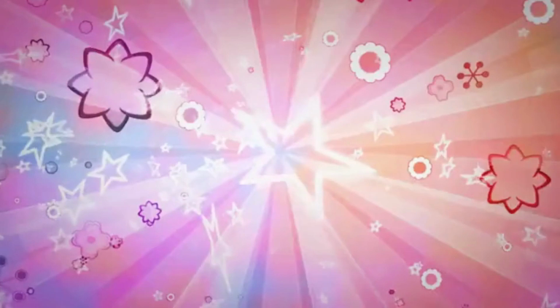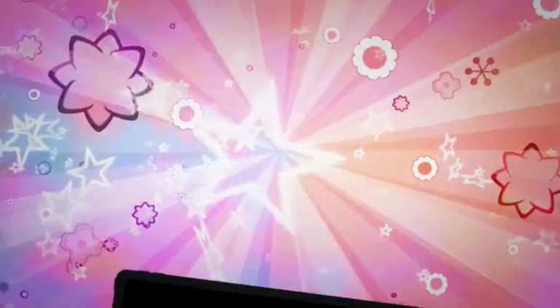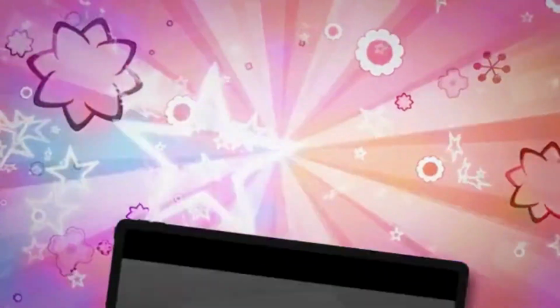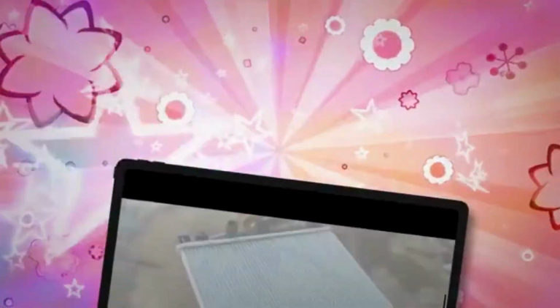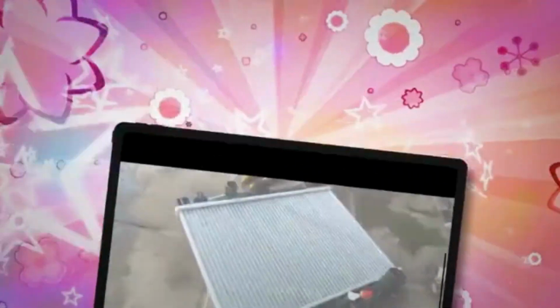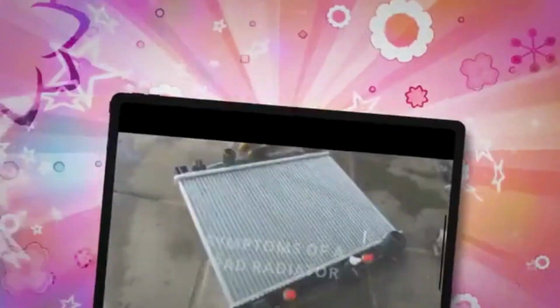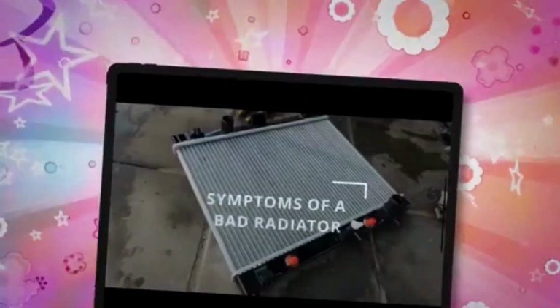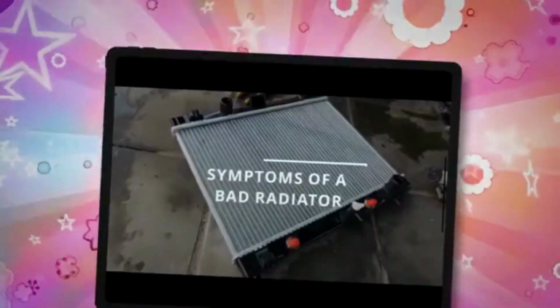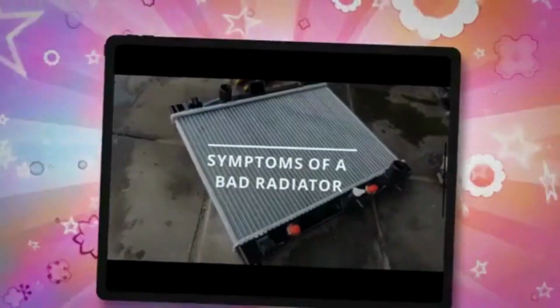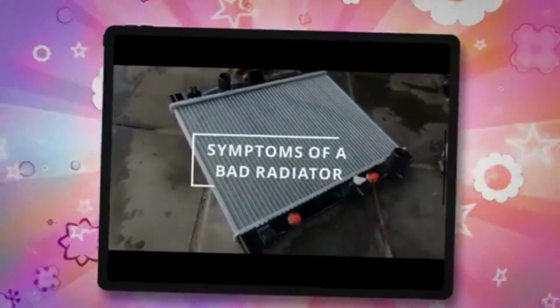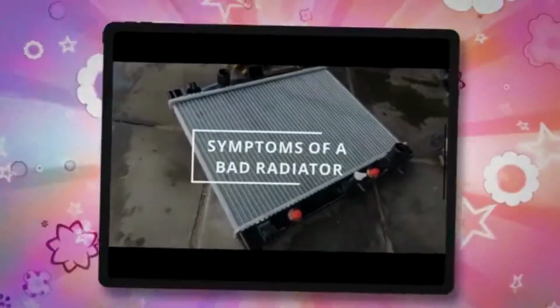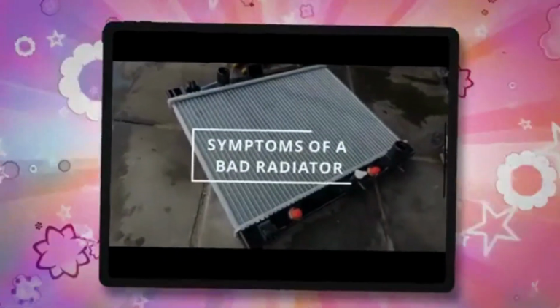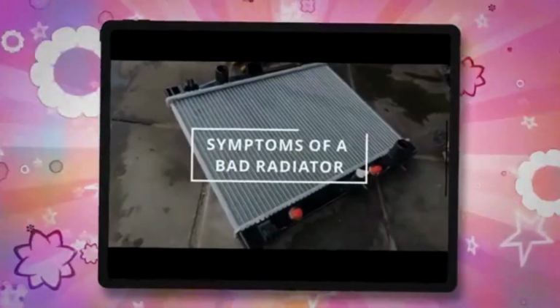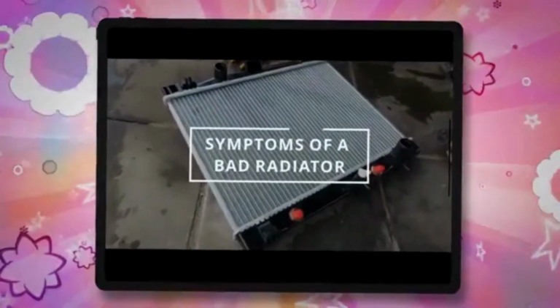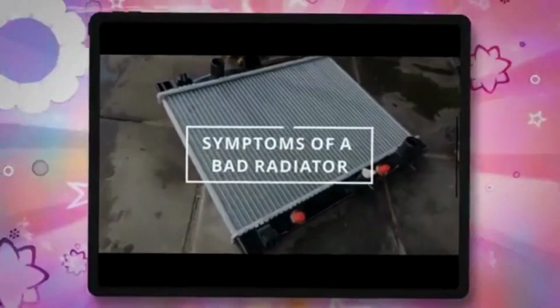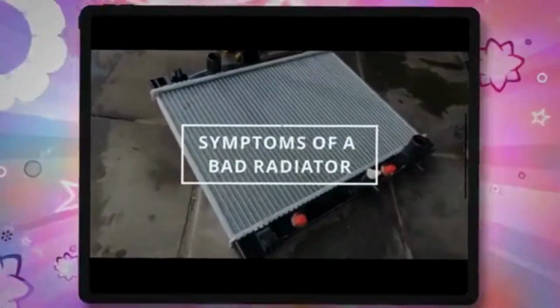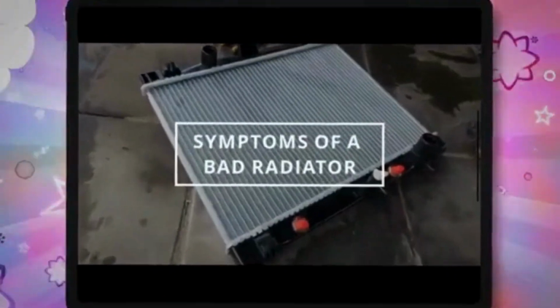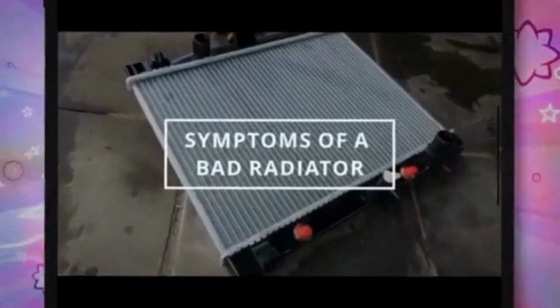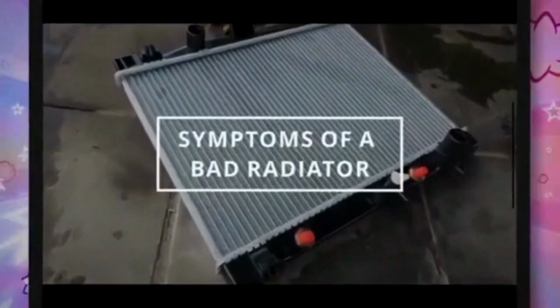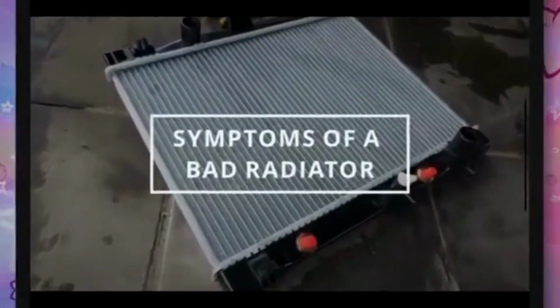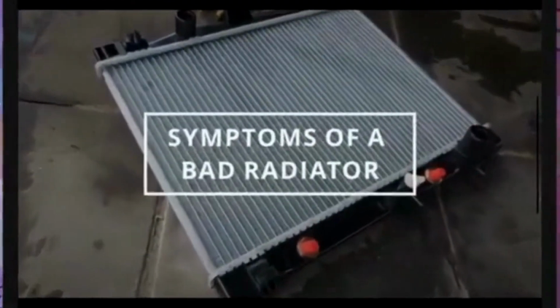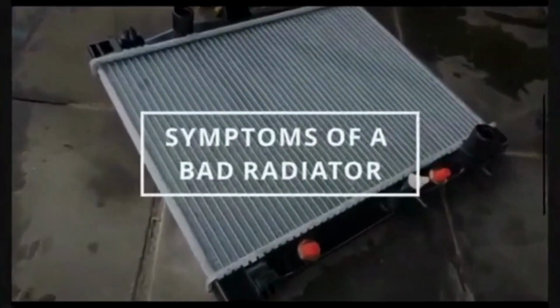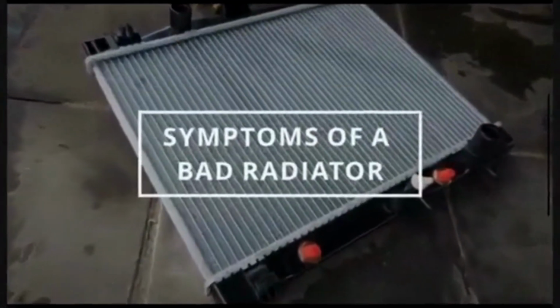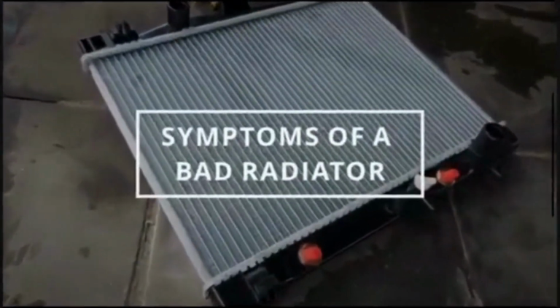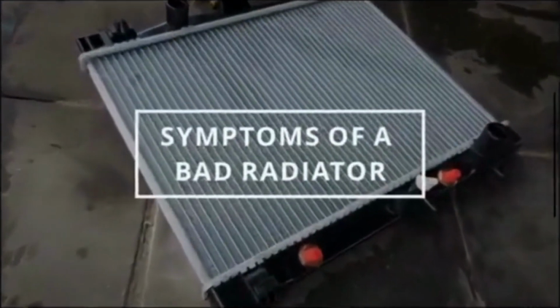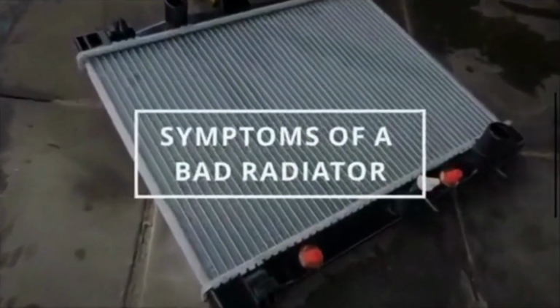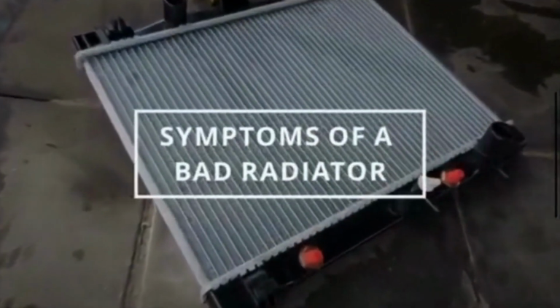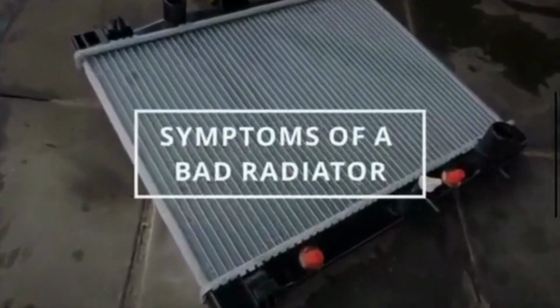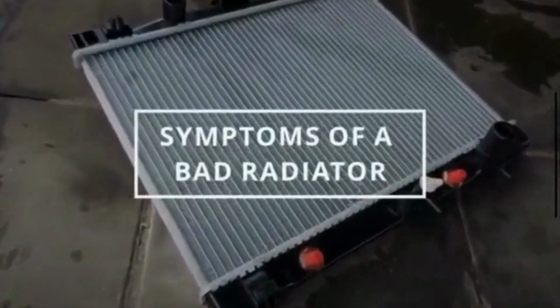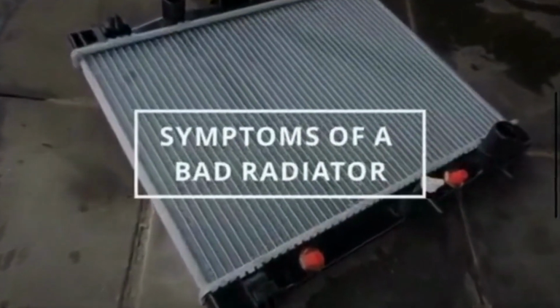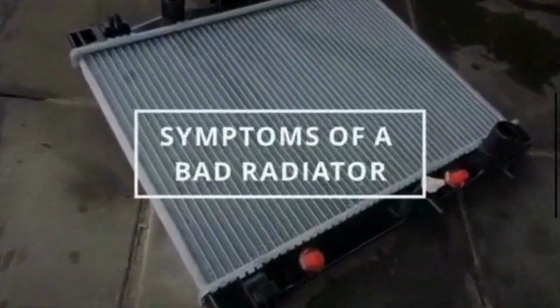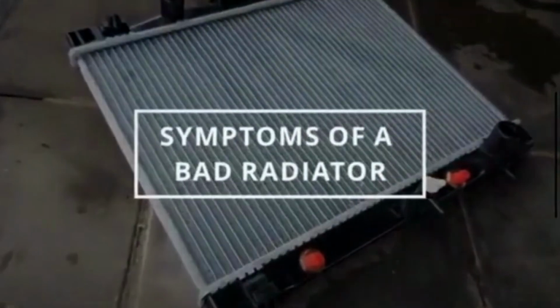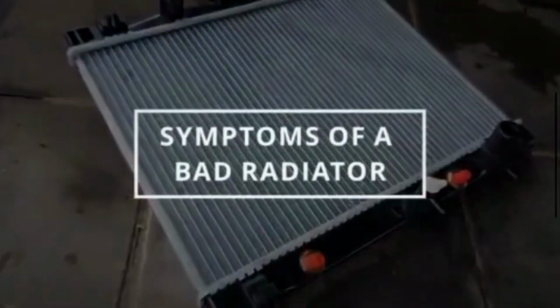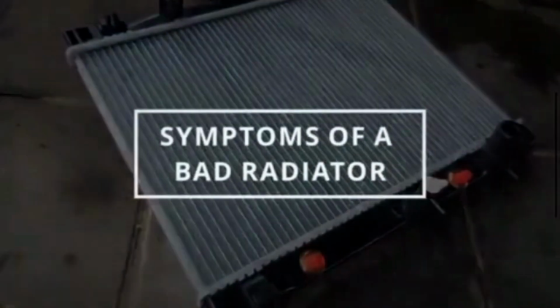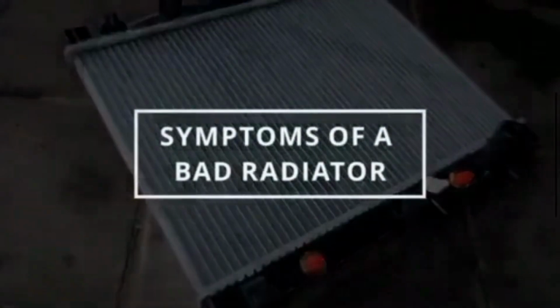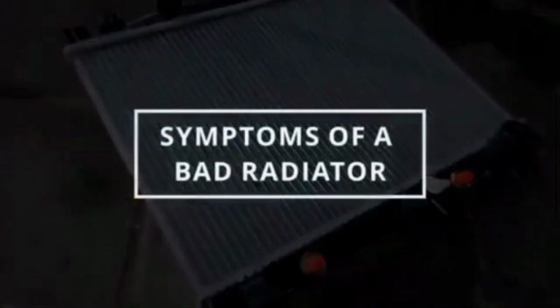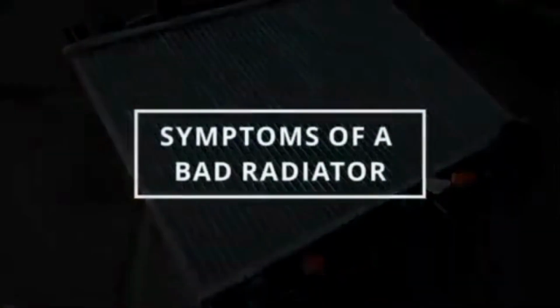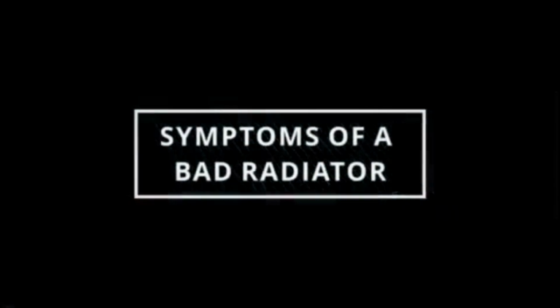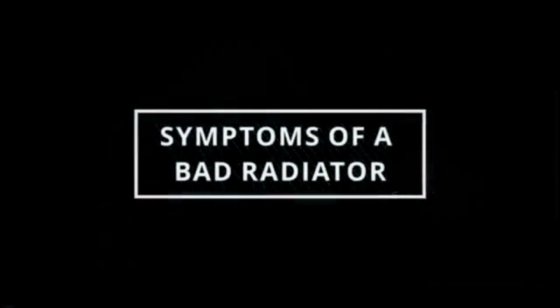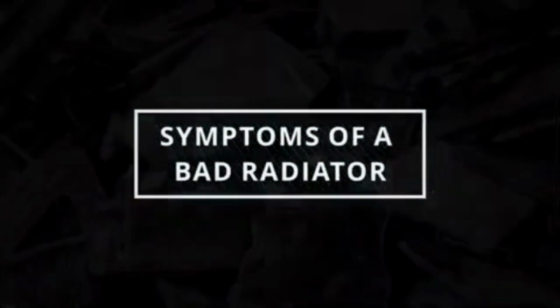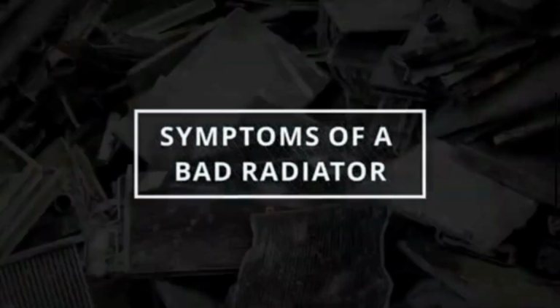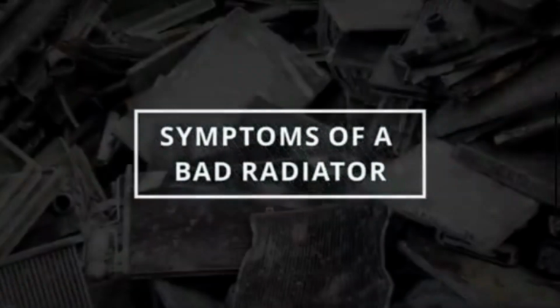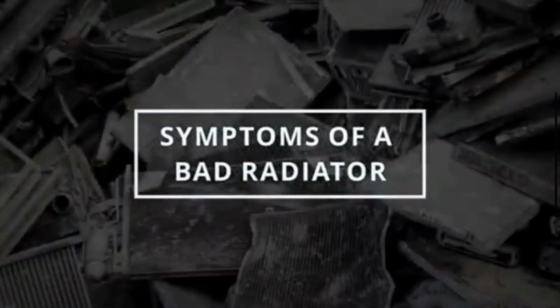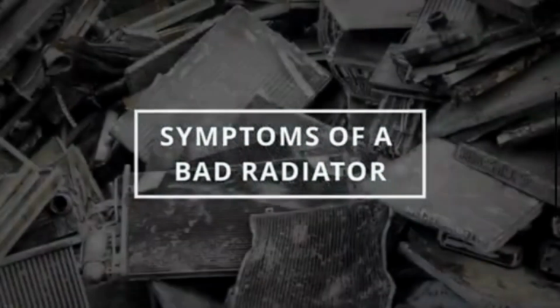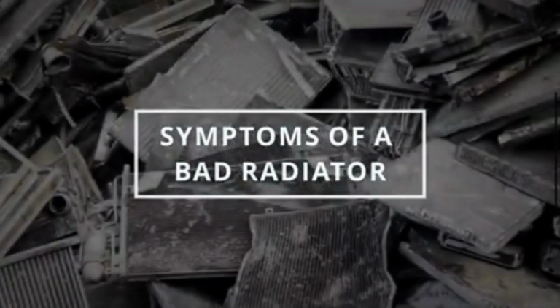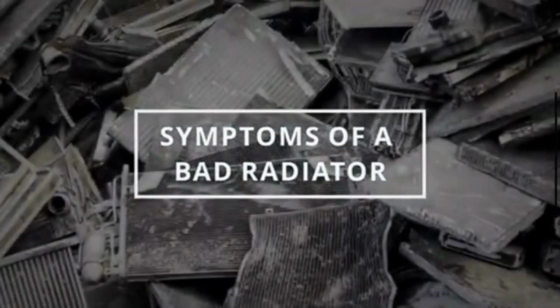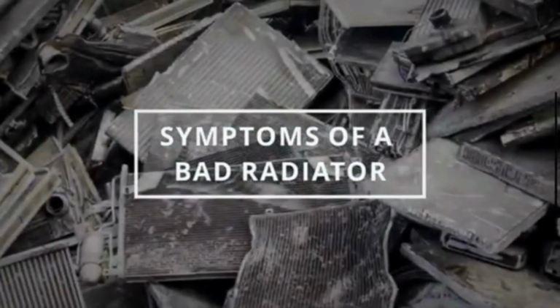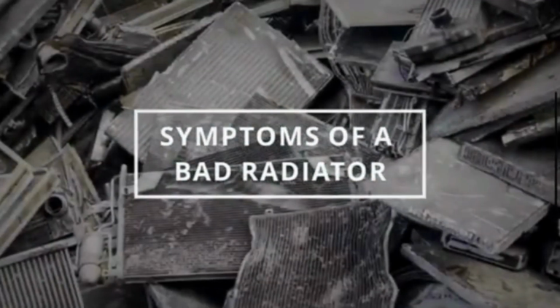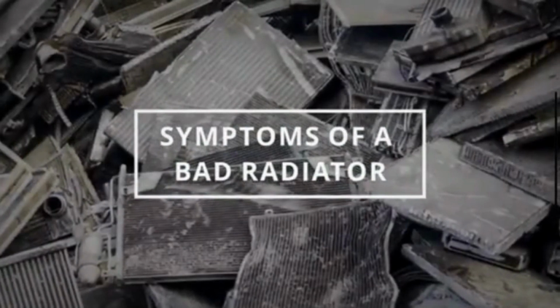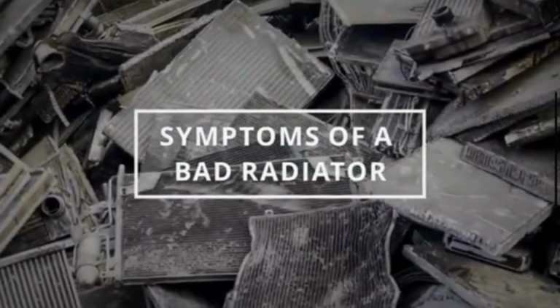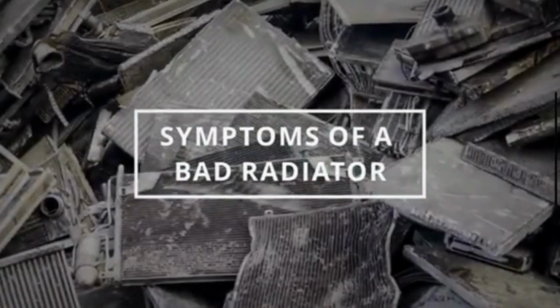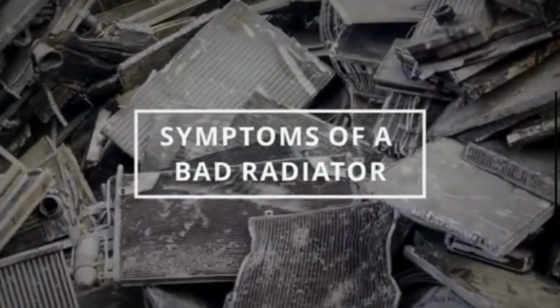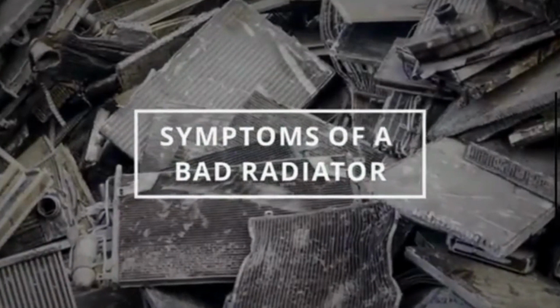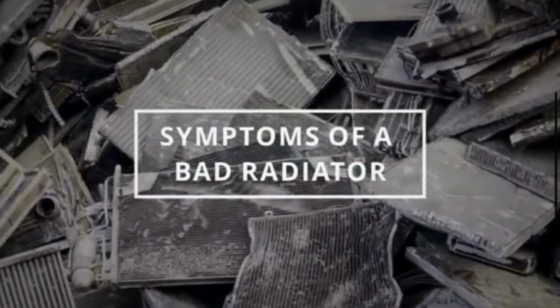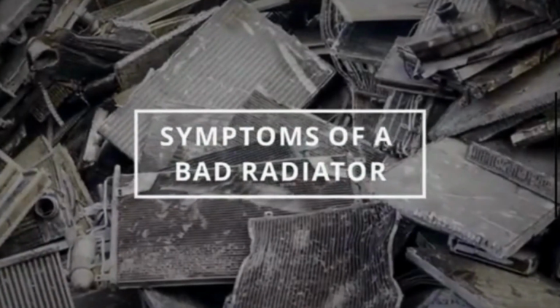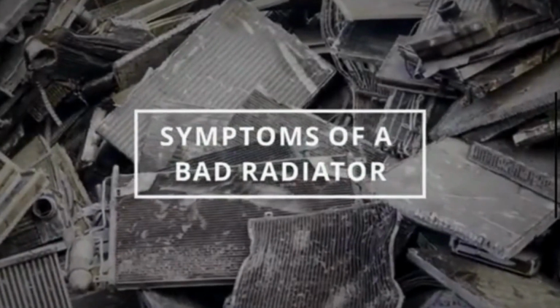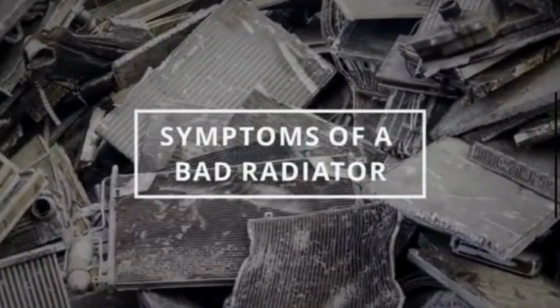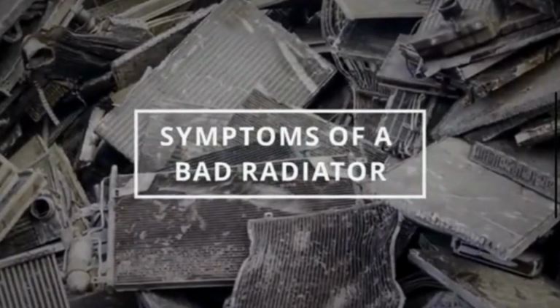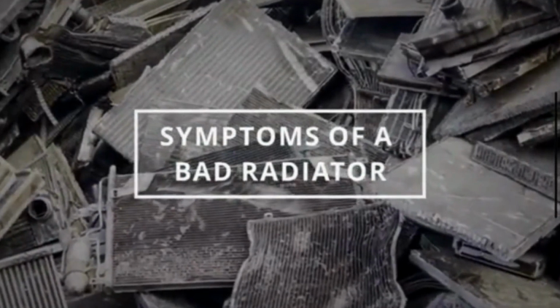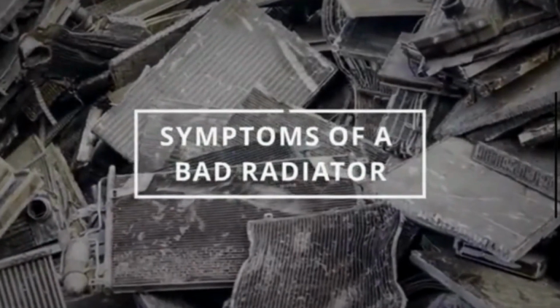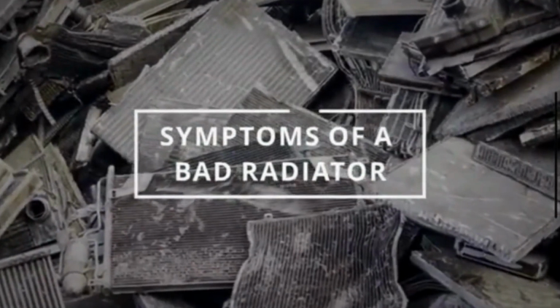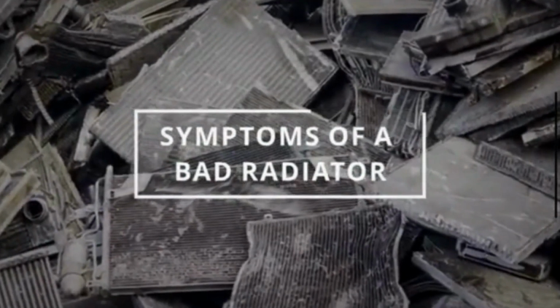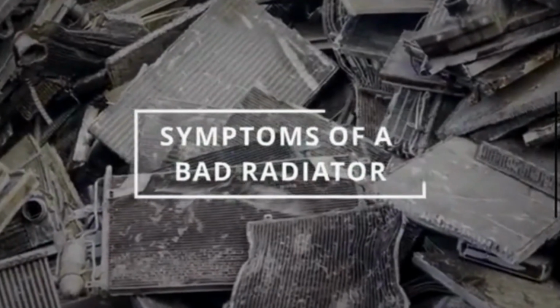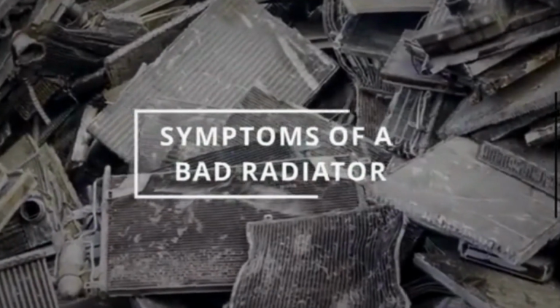Hi guys, welcome to Mechanical Boost. Today we are going to discuss the symptoms of a bad radiator.